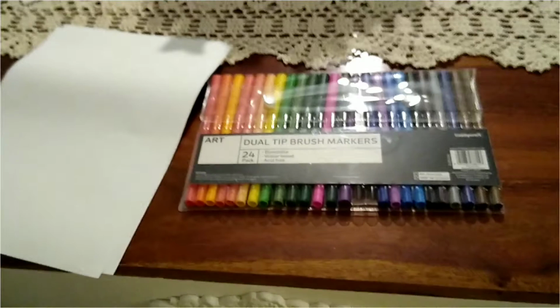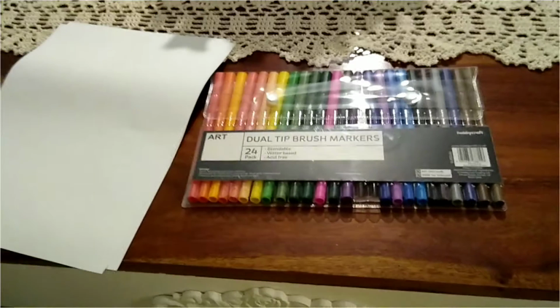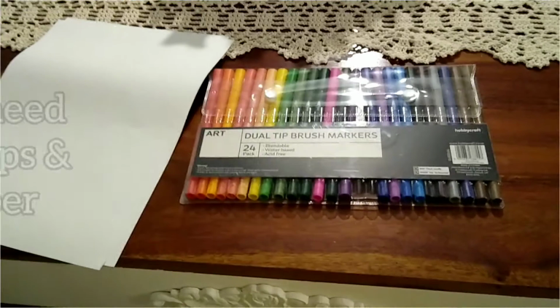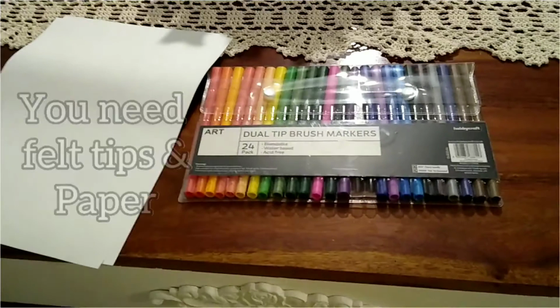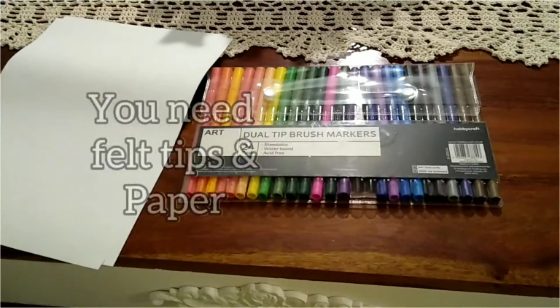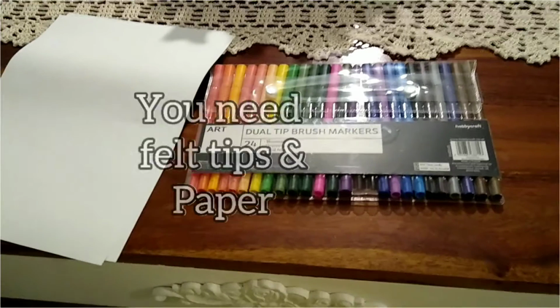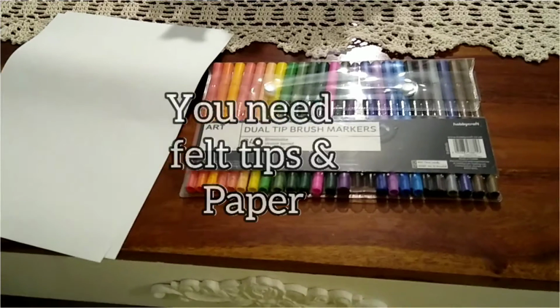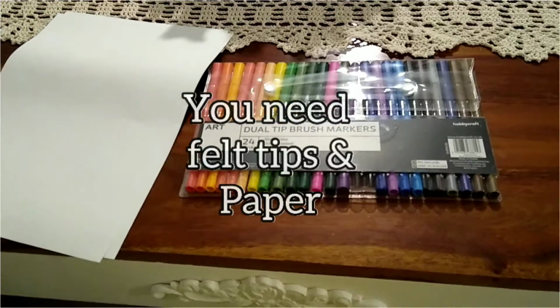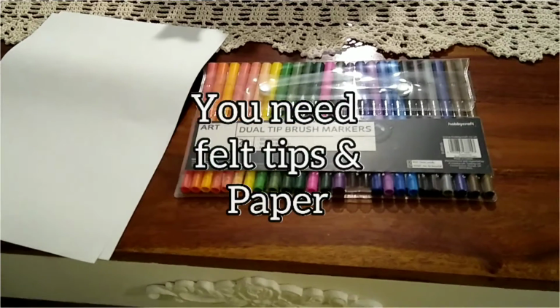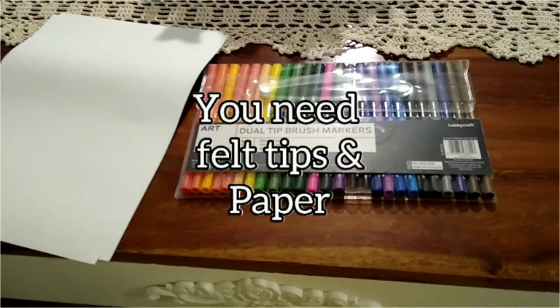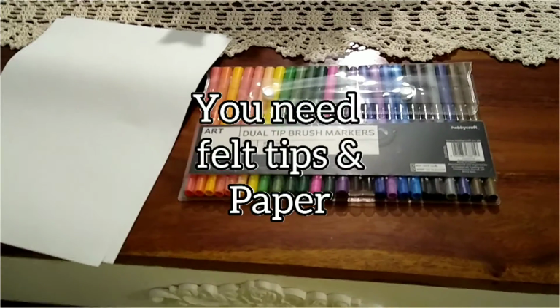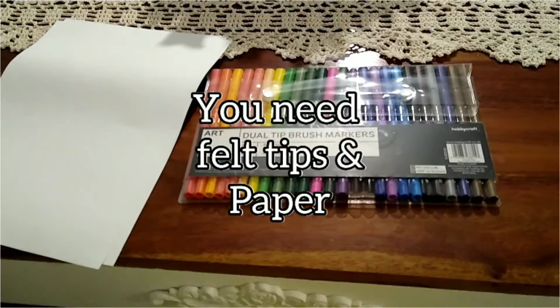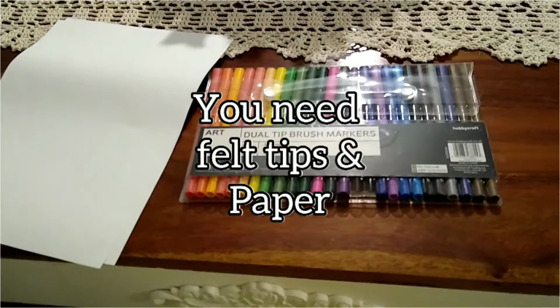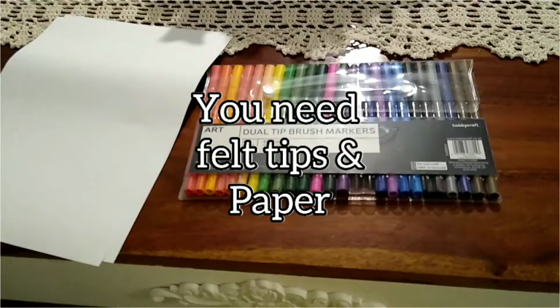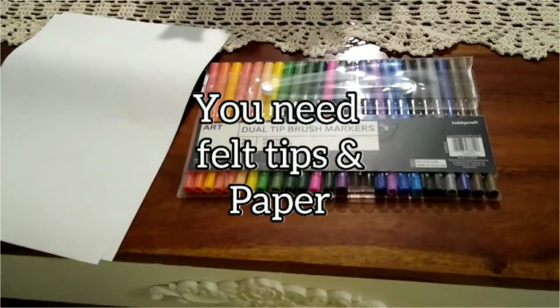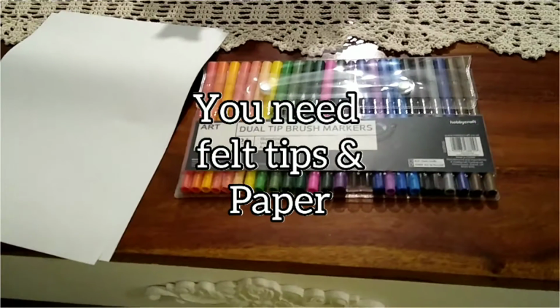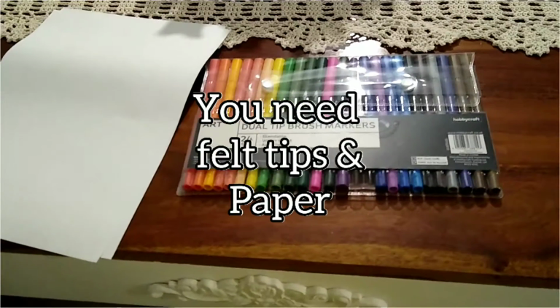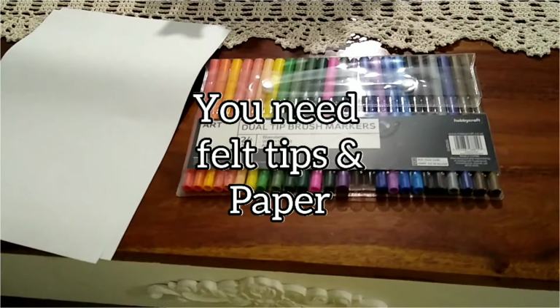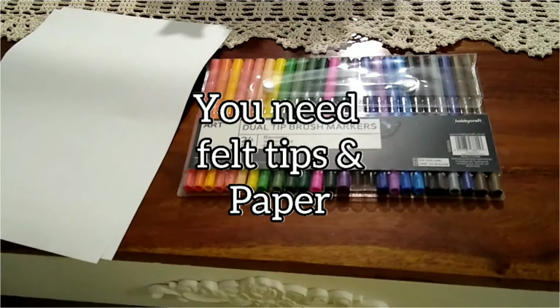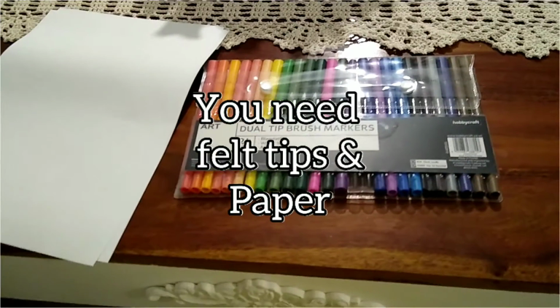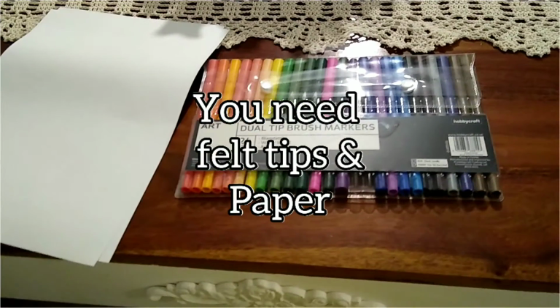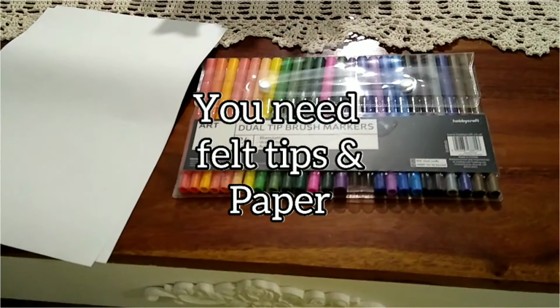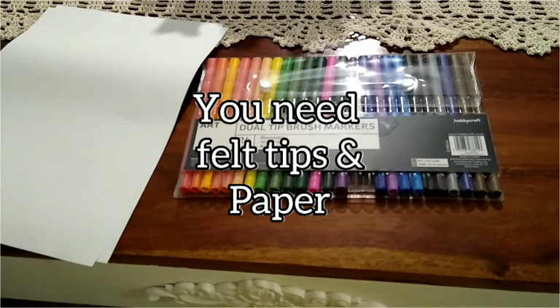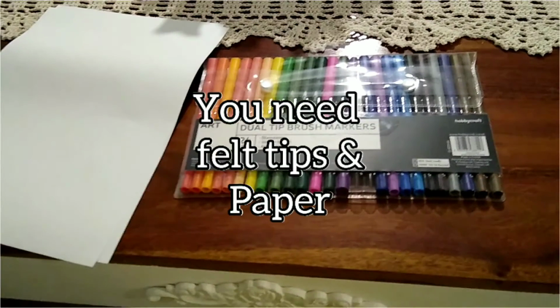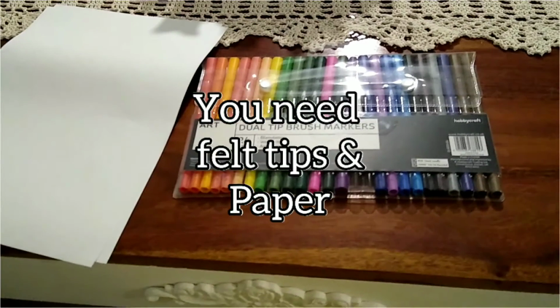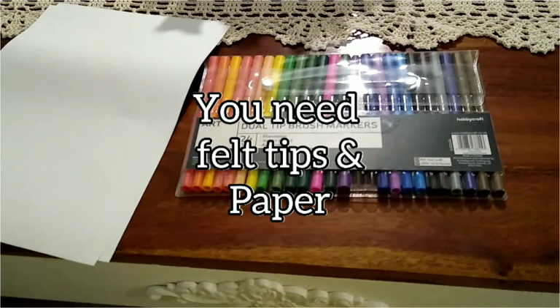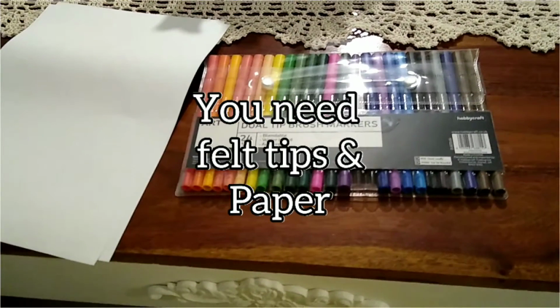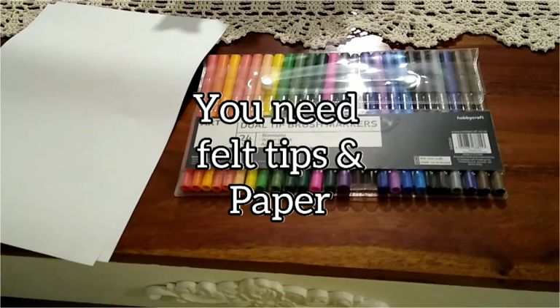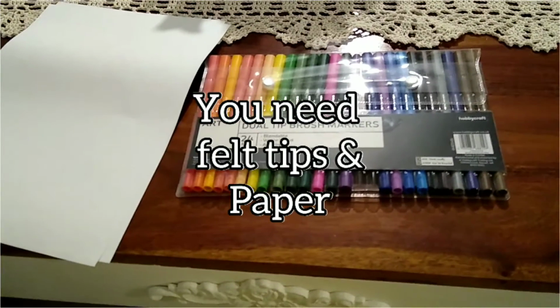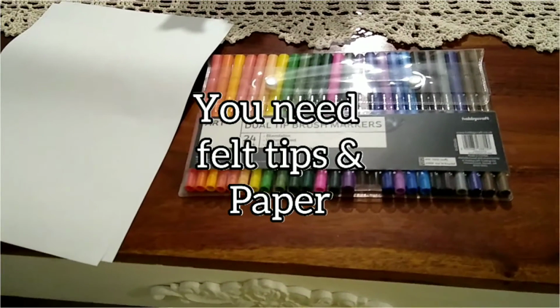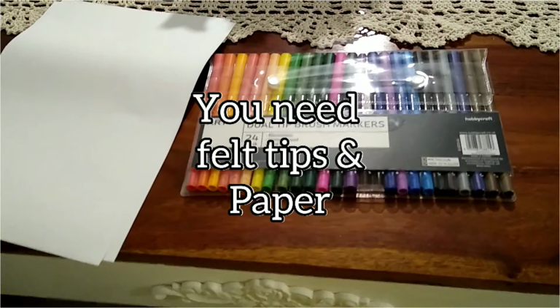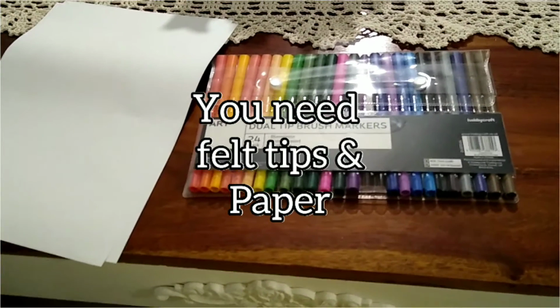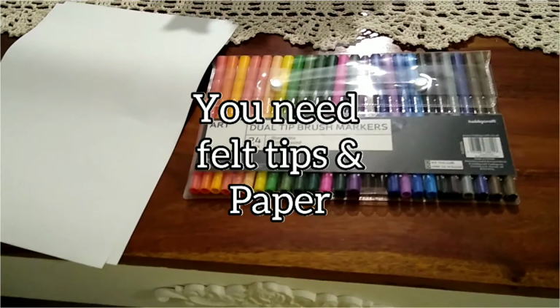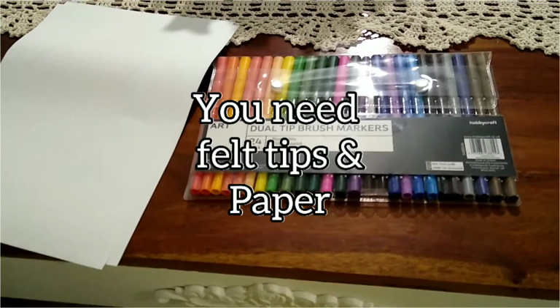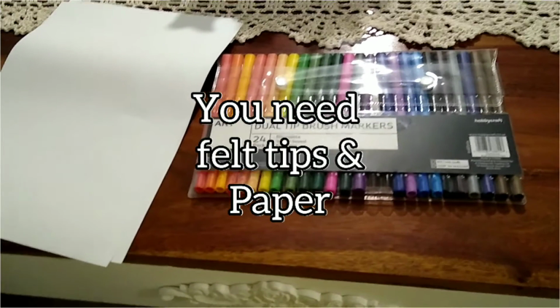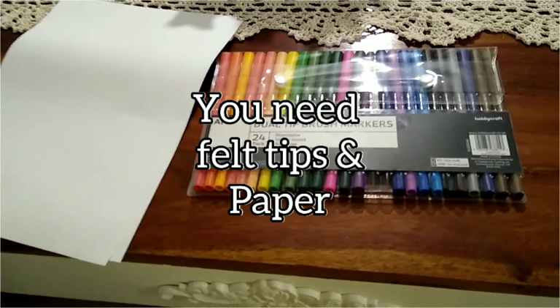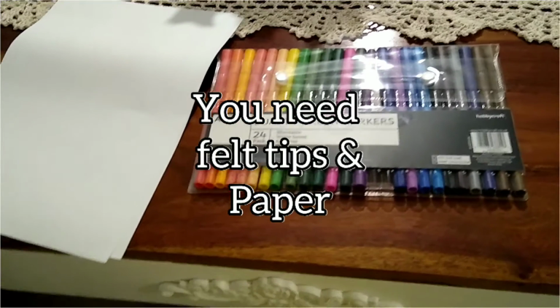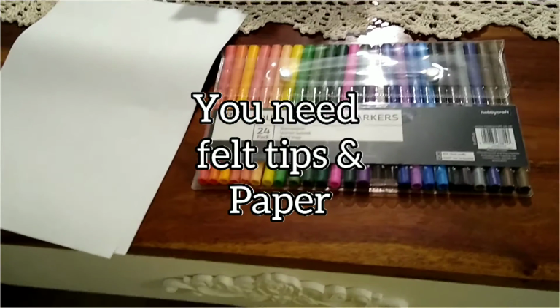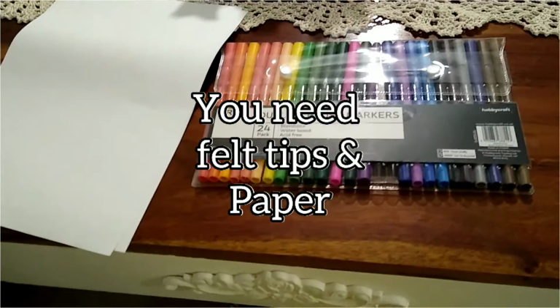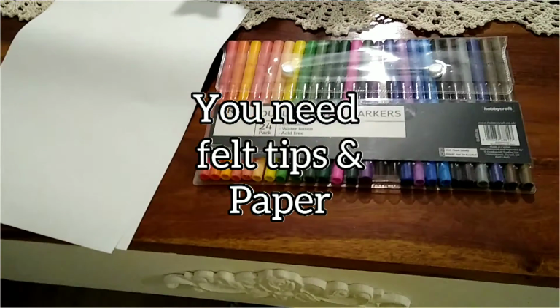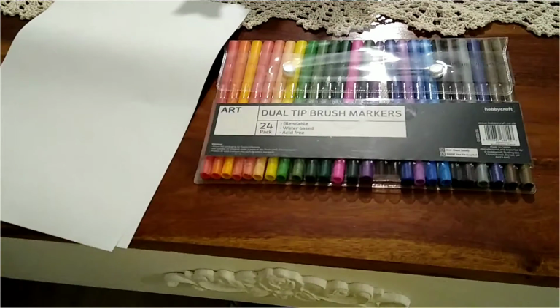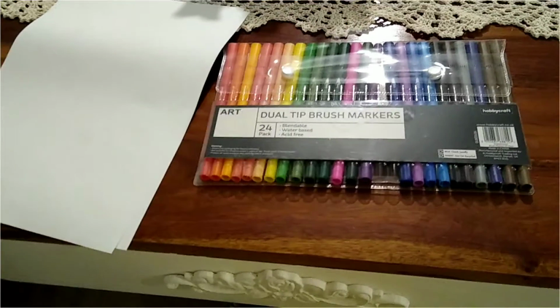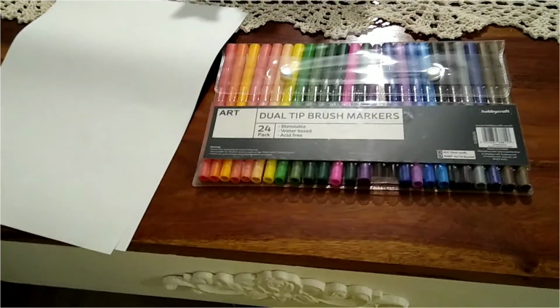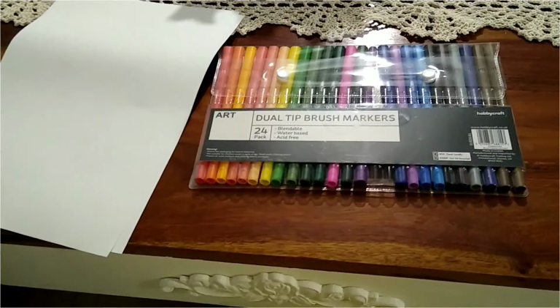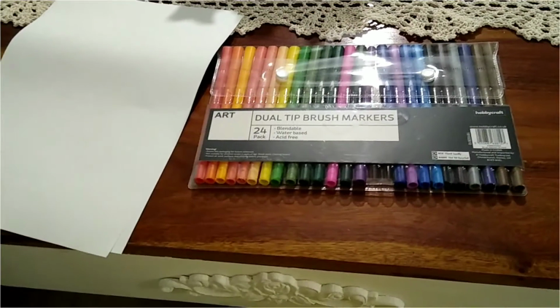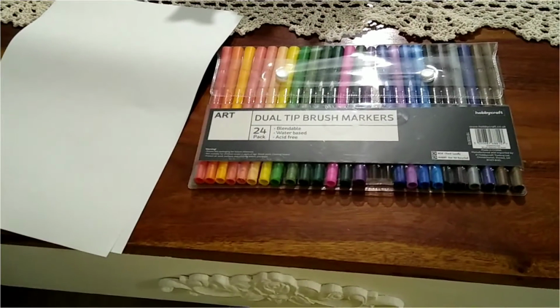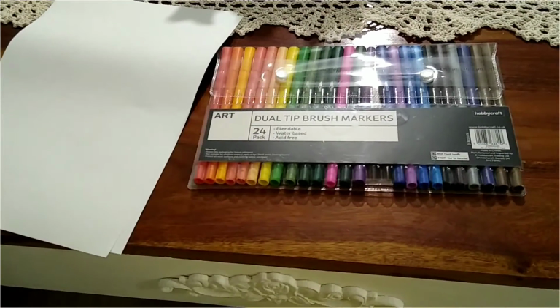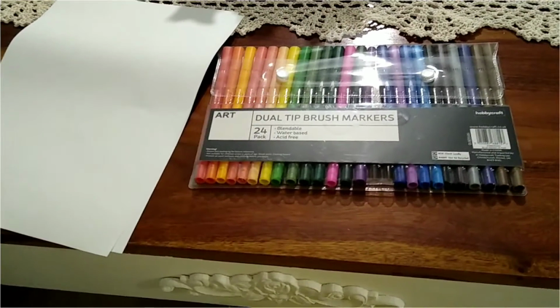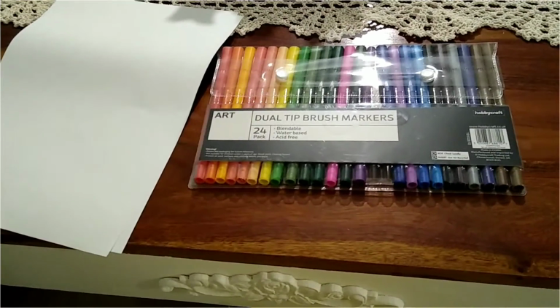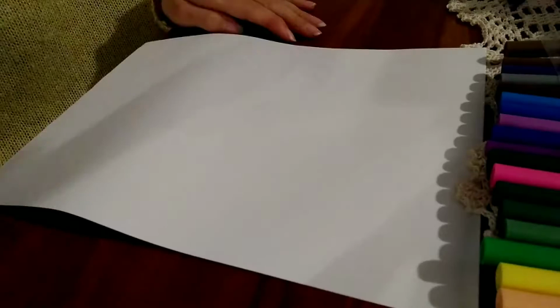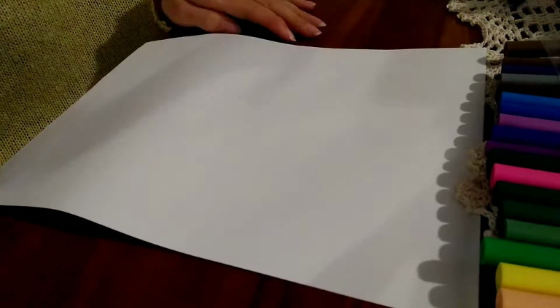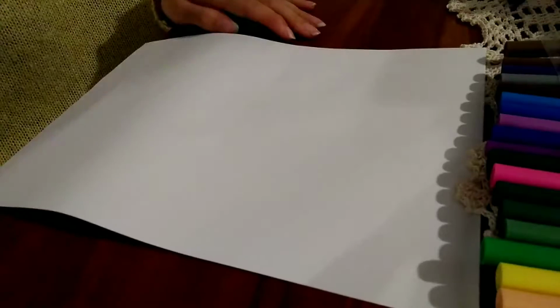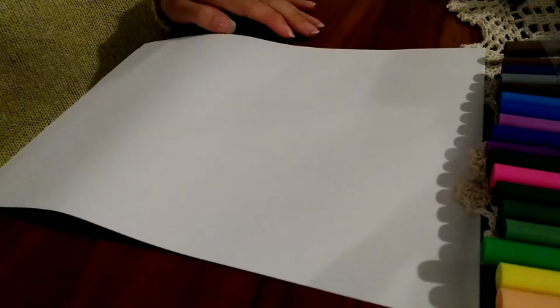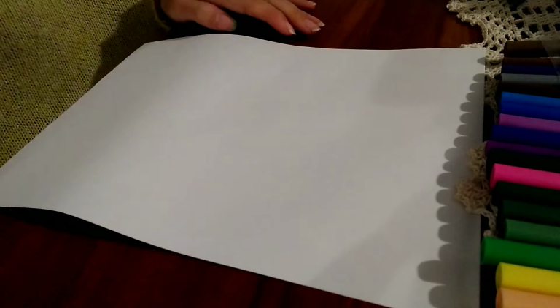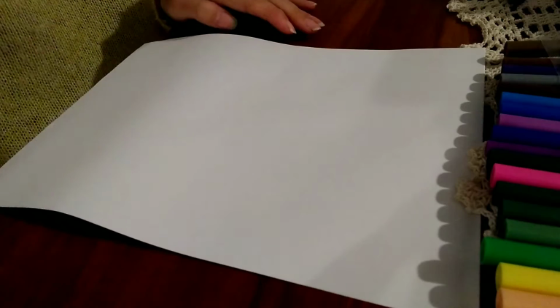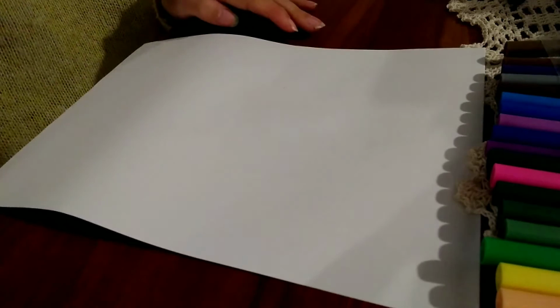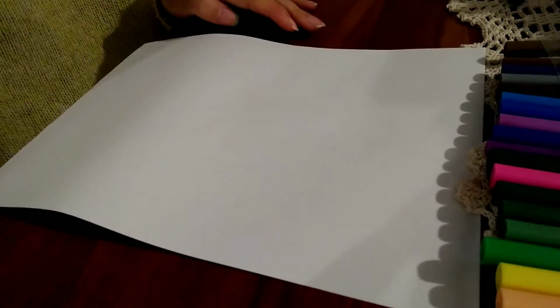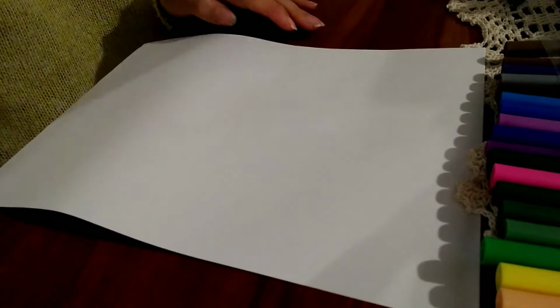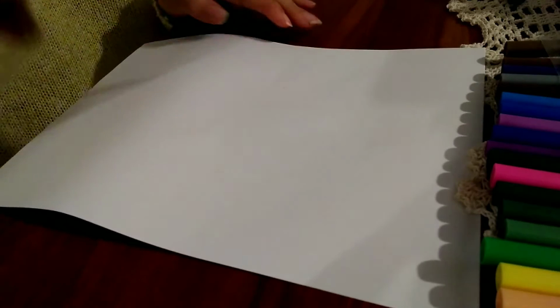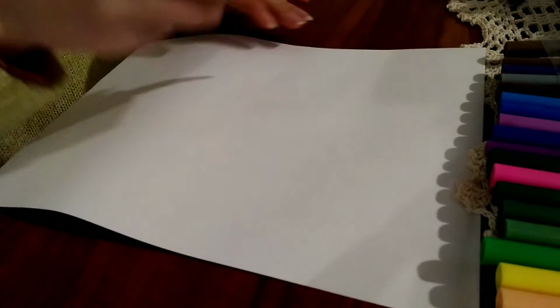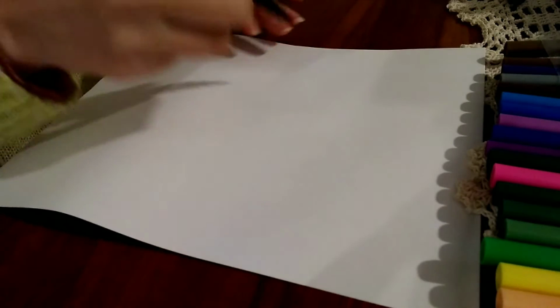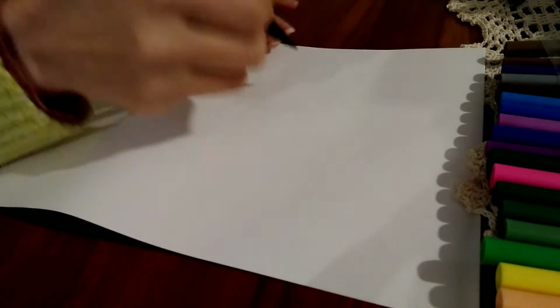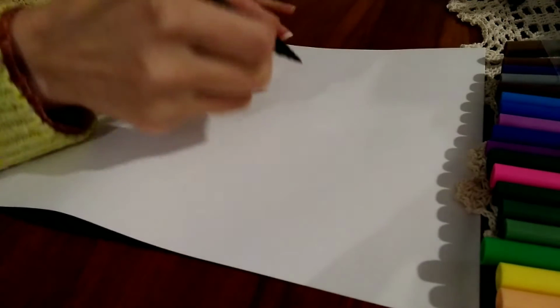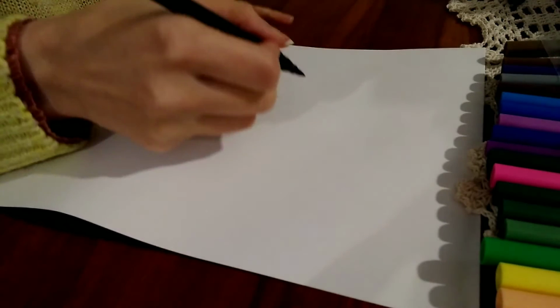You will need felt tips and paper. Let's draw baby Yoda.